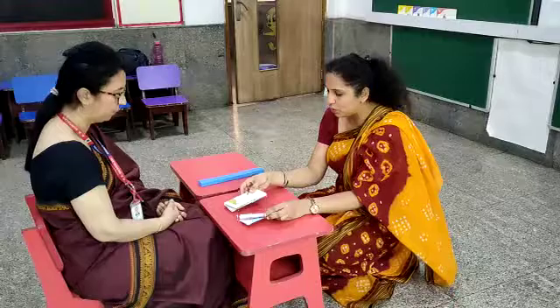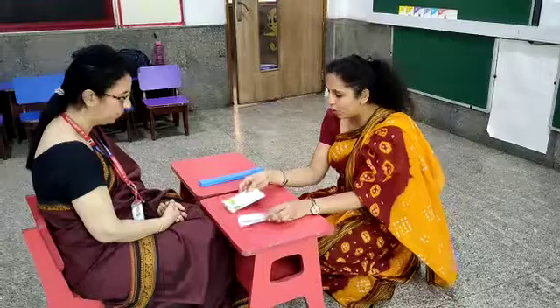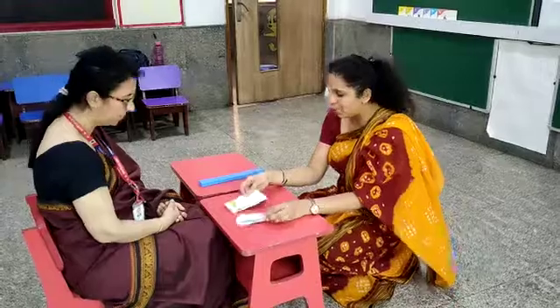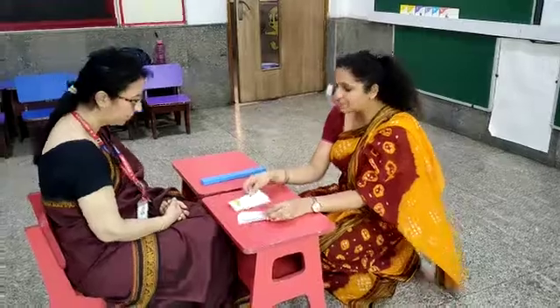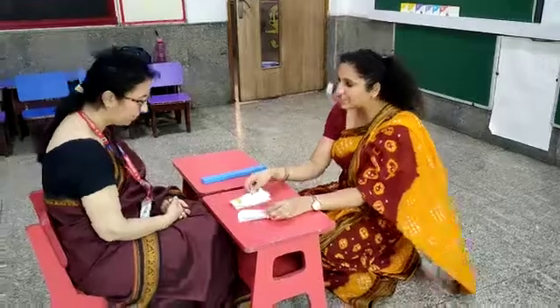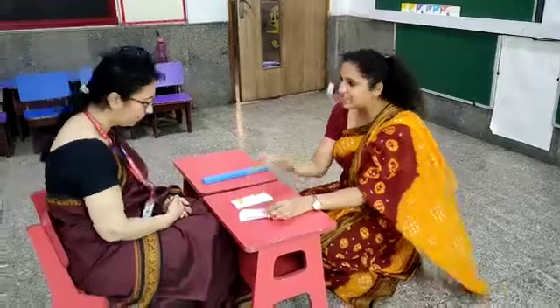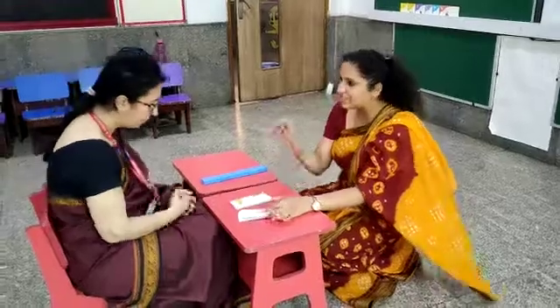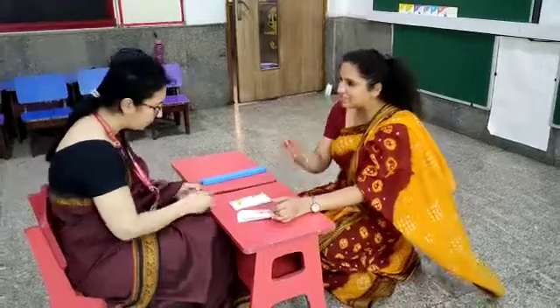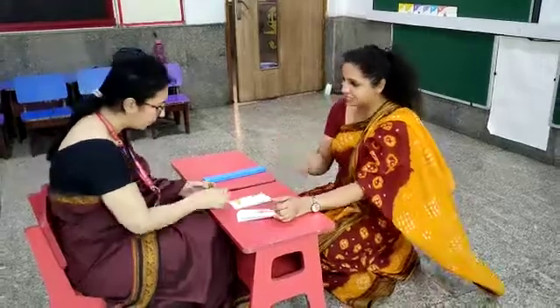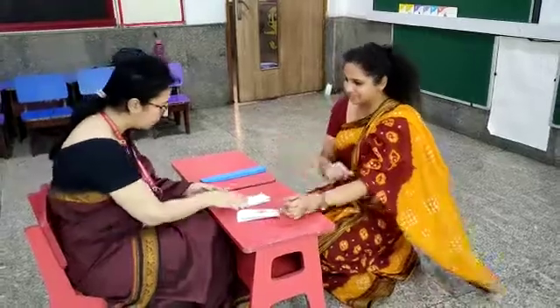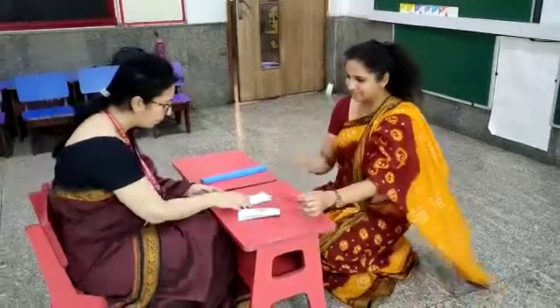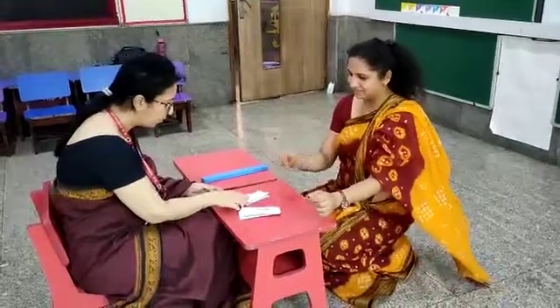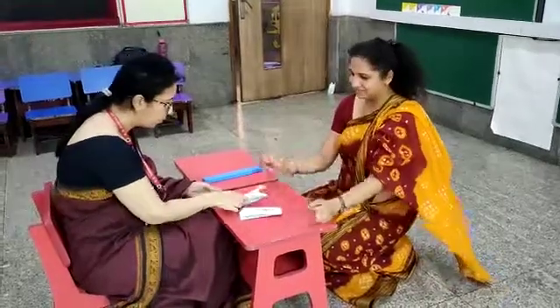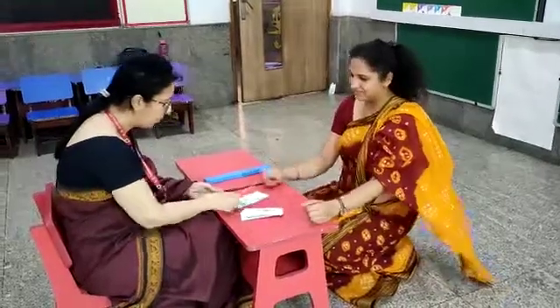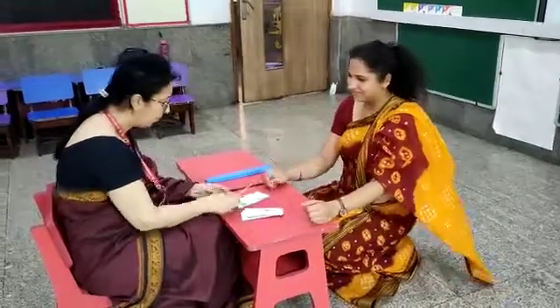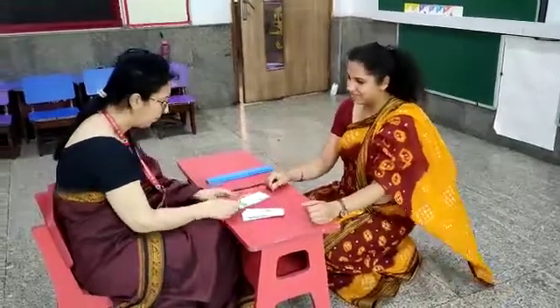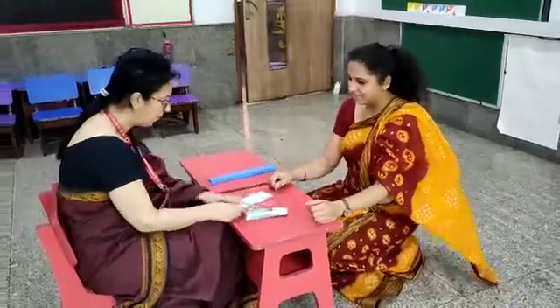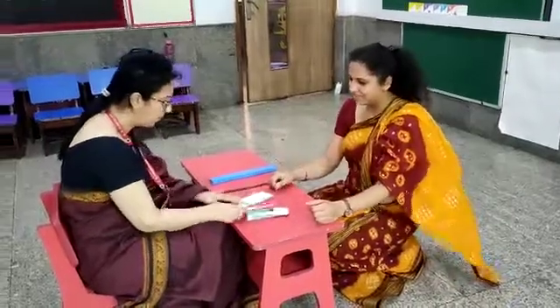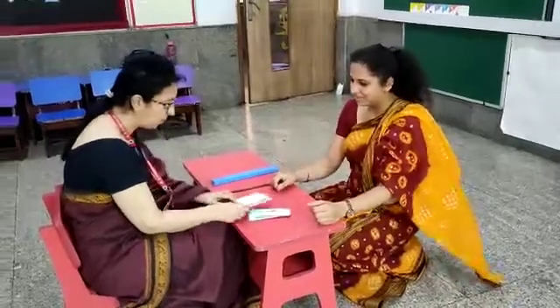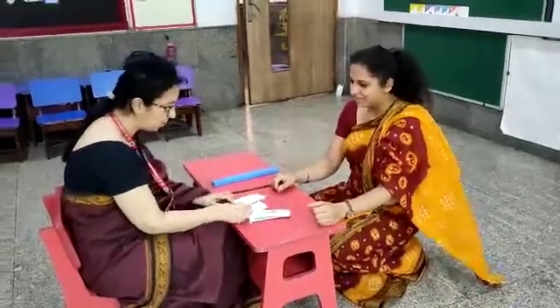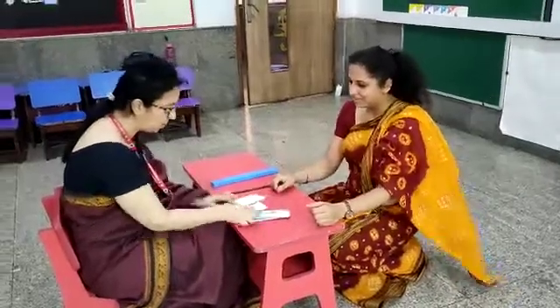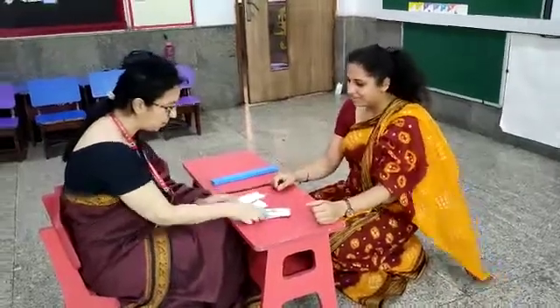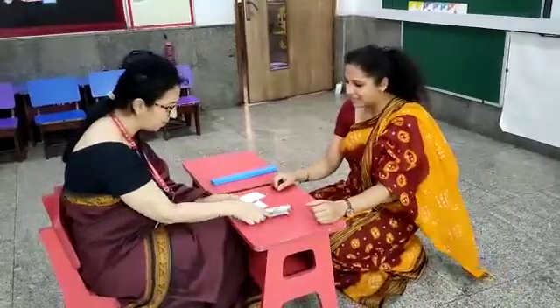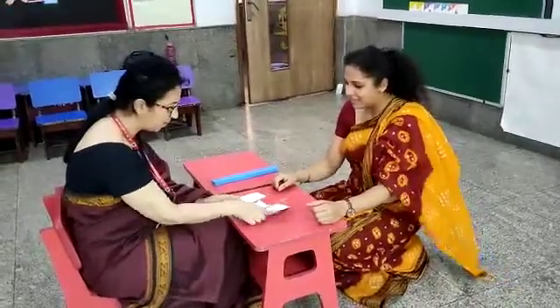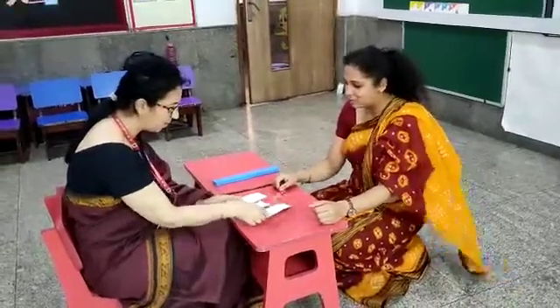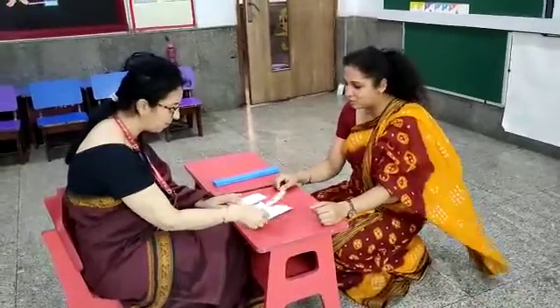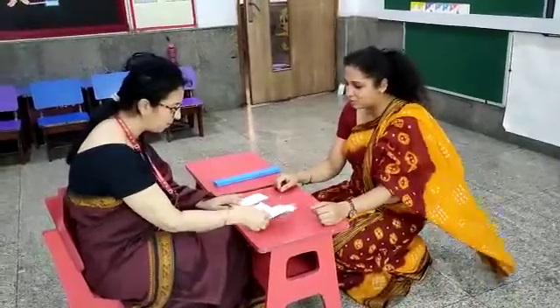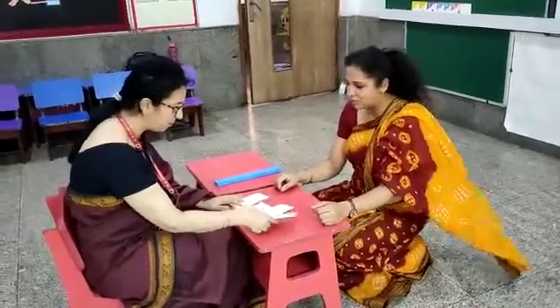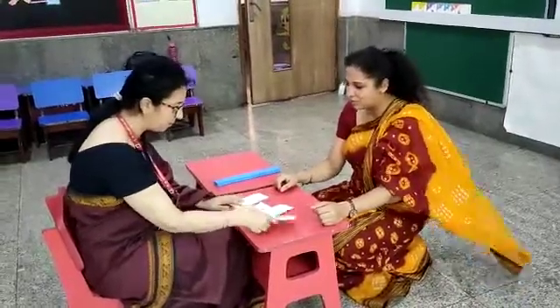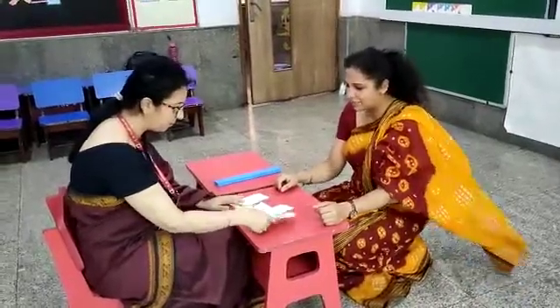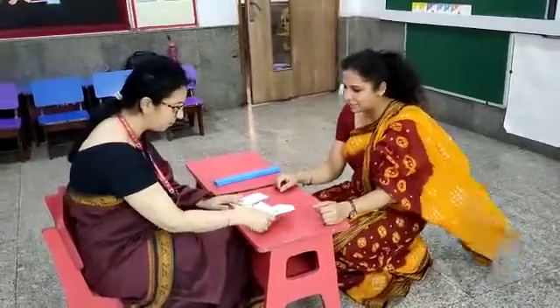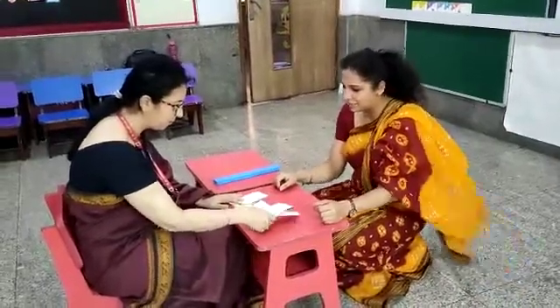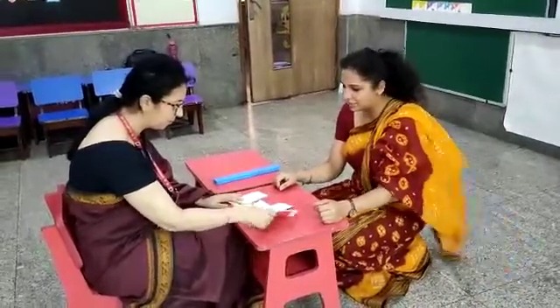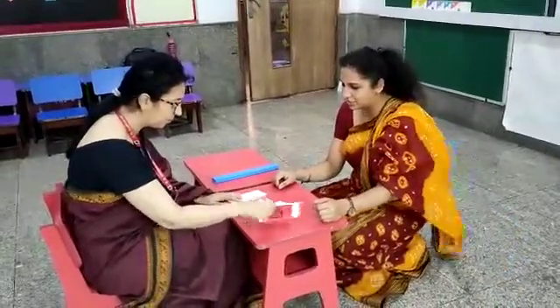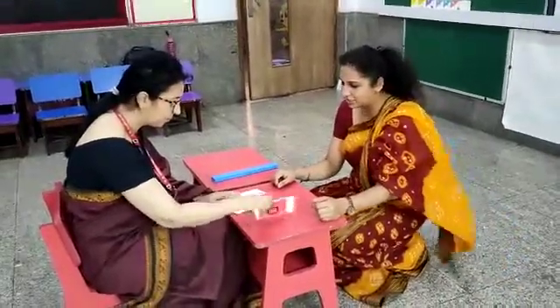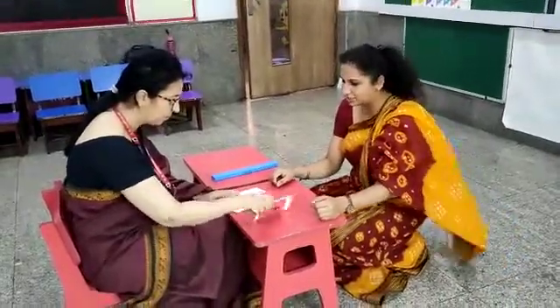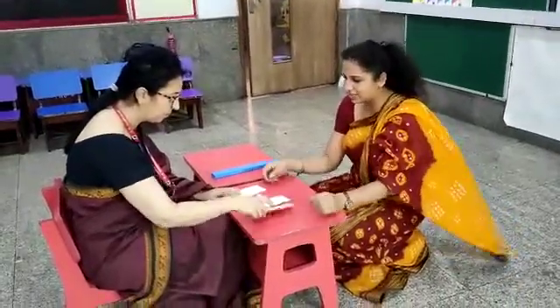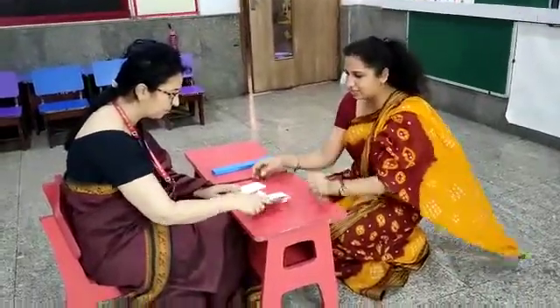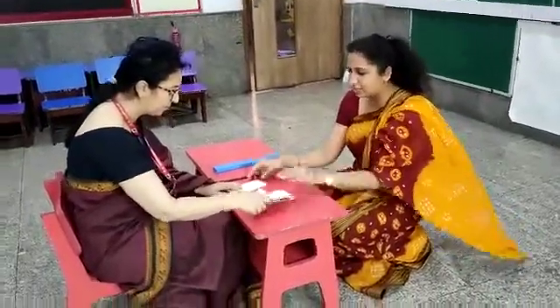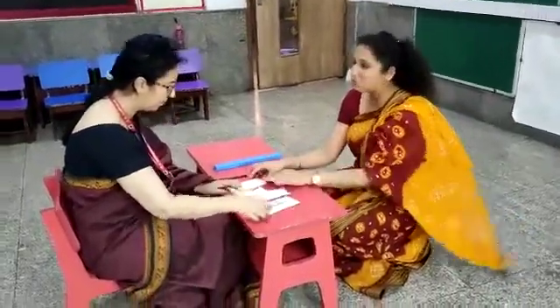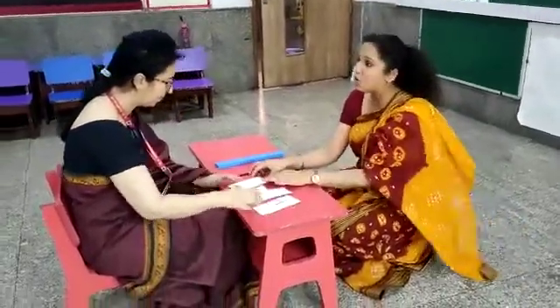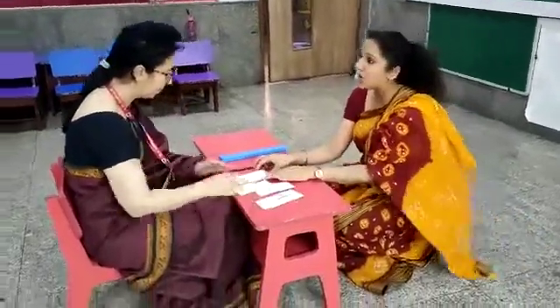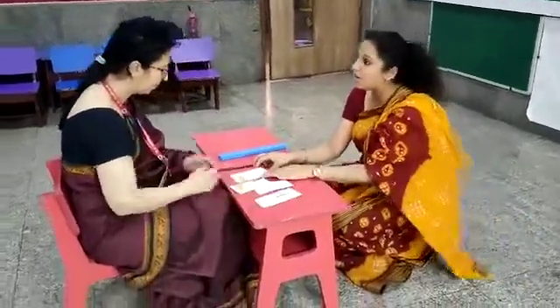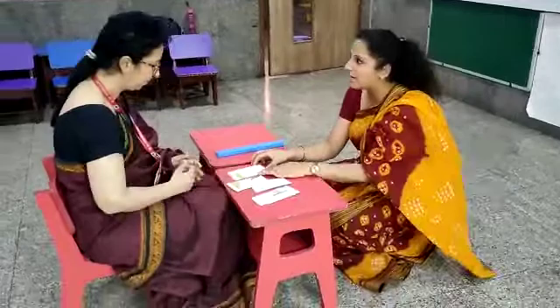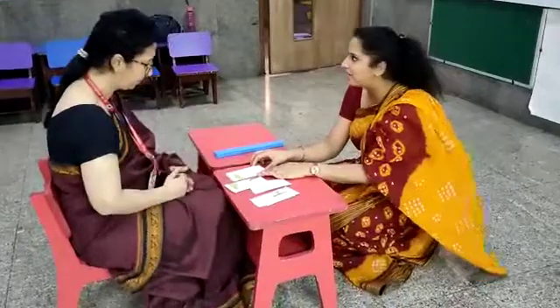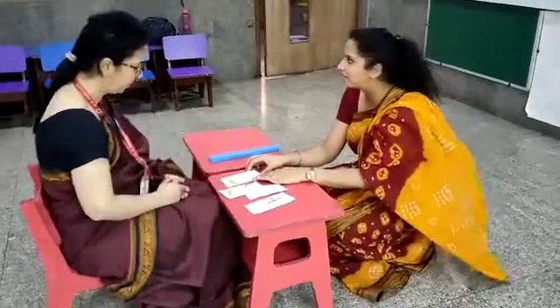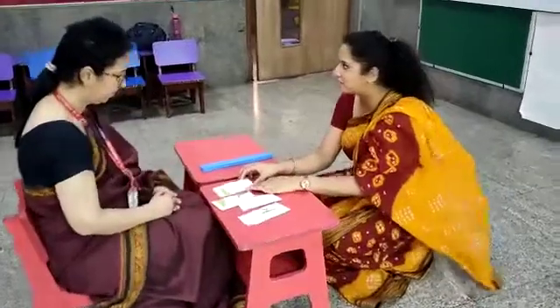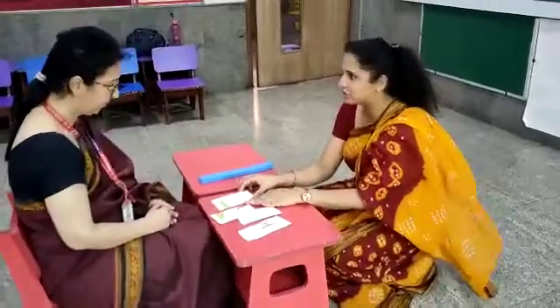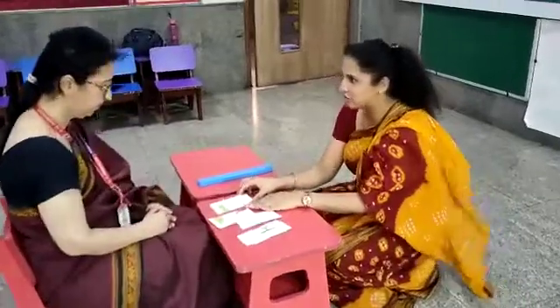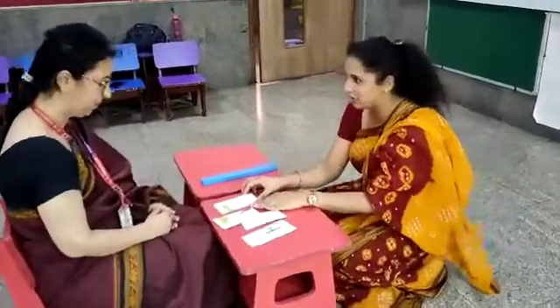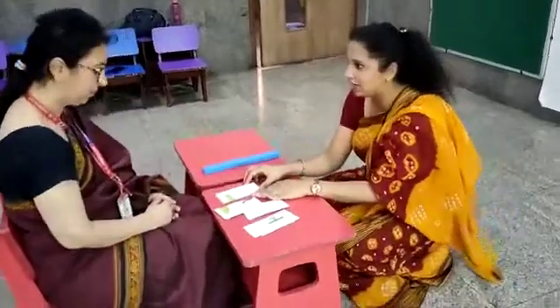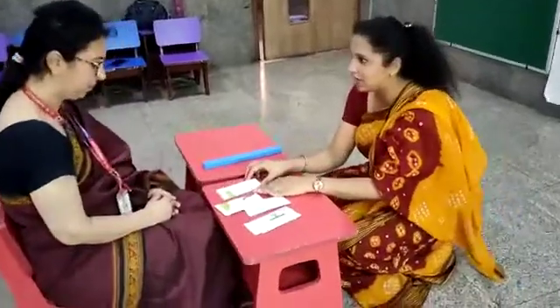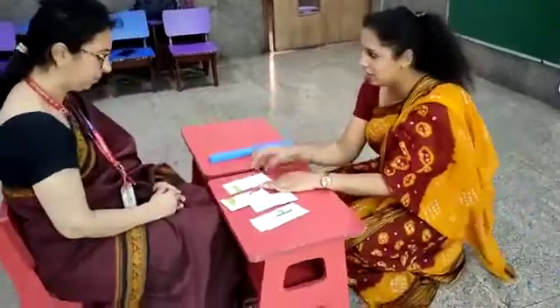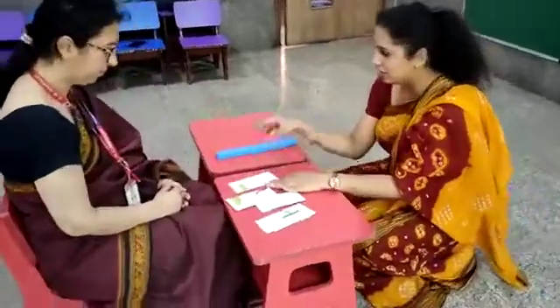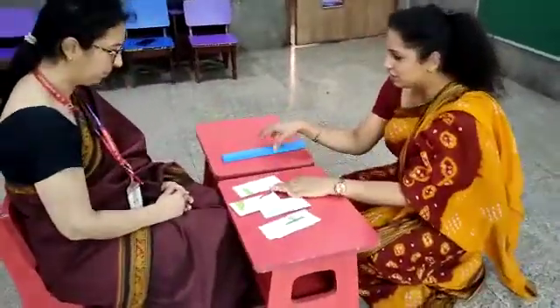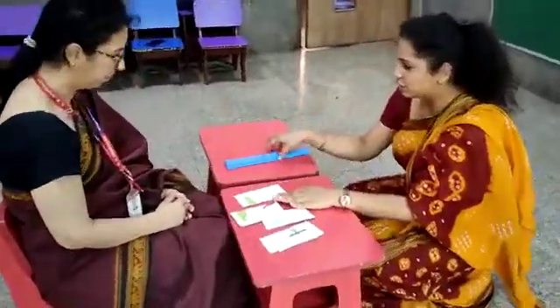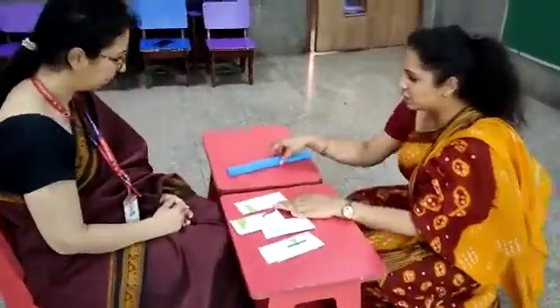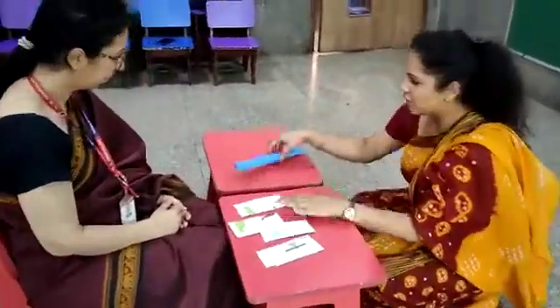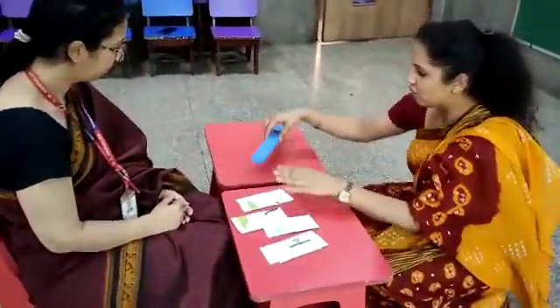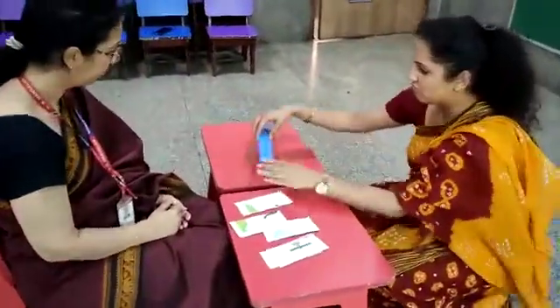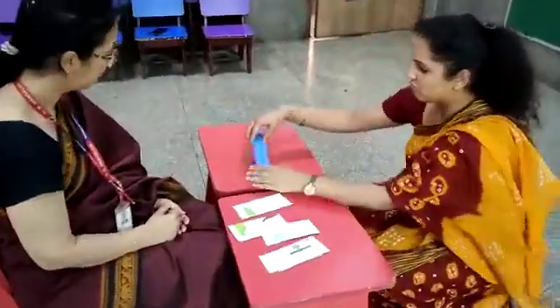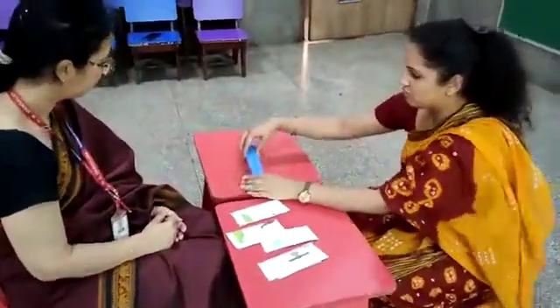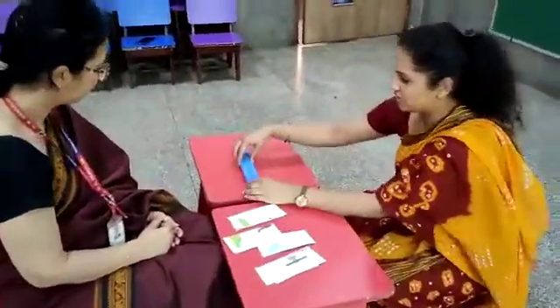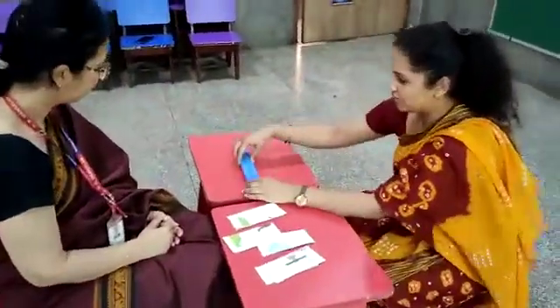What is this? So many pictures. Yes, so many pictures. You have to arrange it, okay? So now, see.